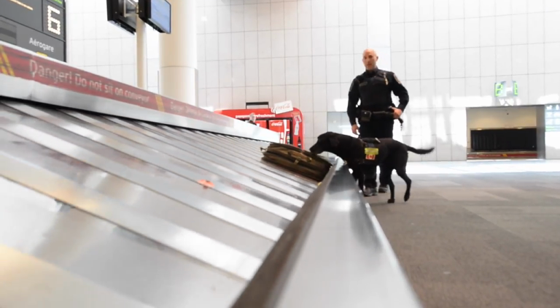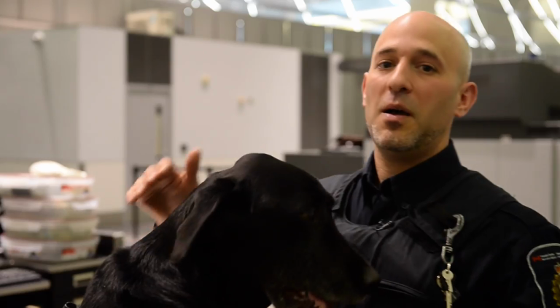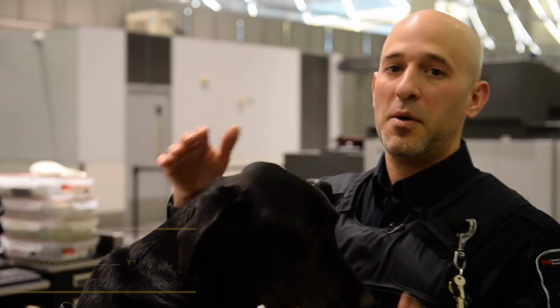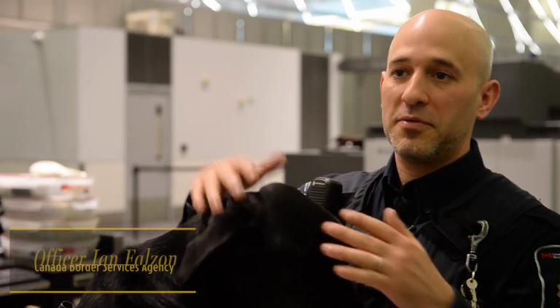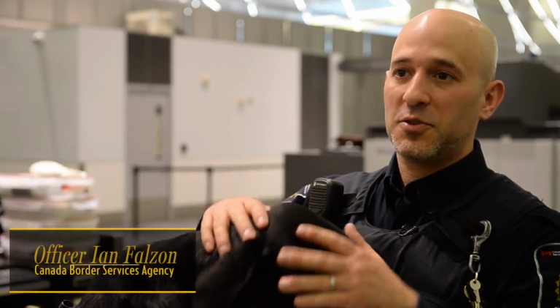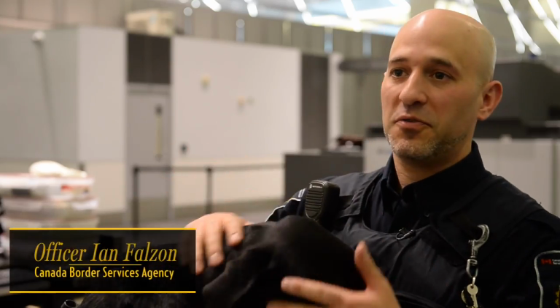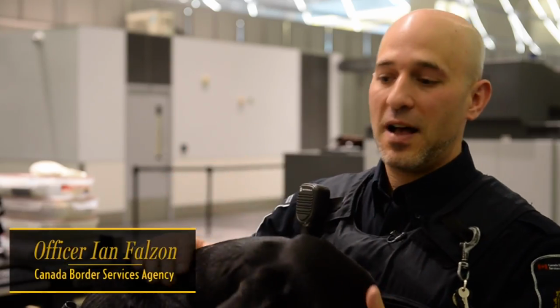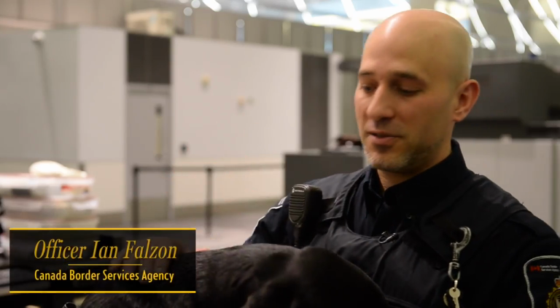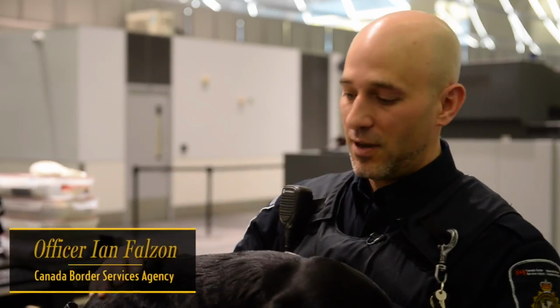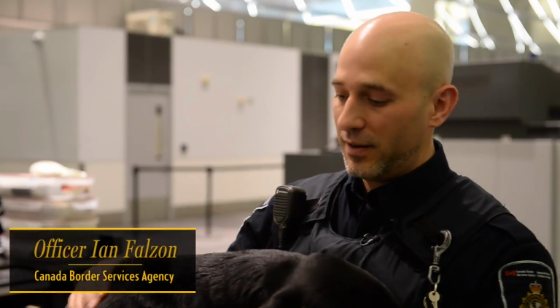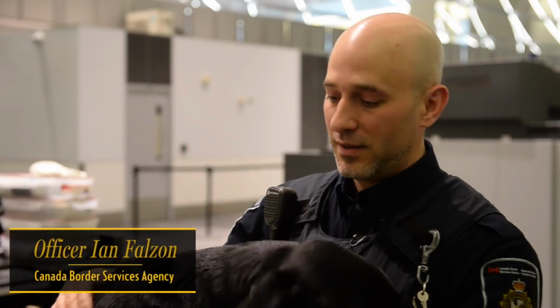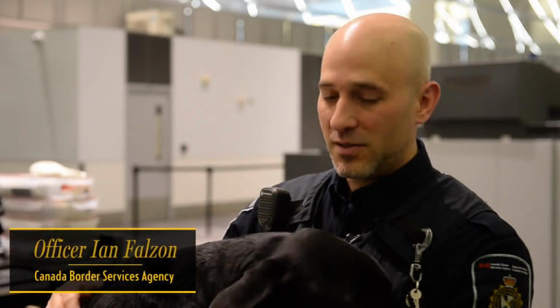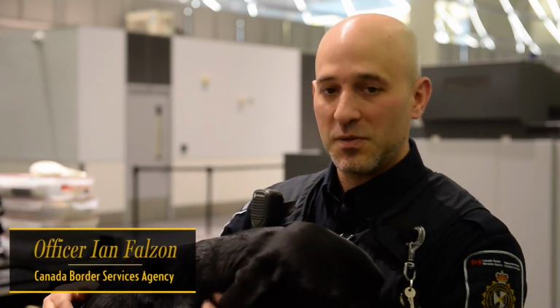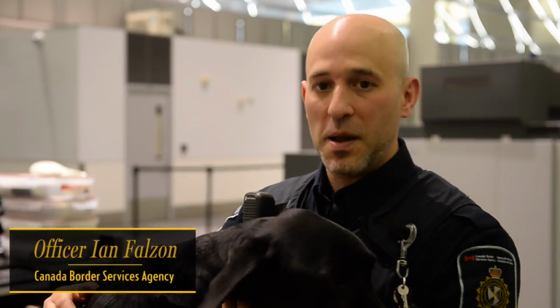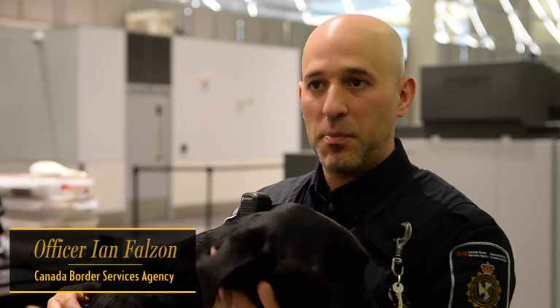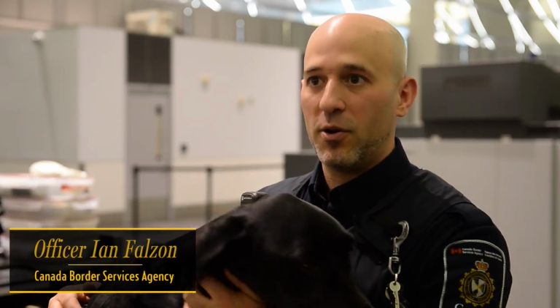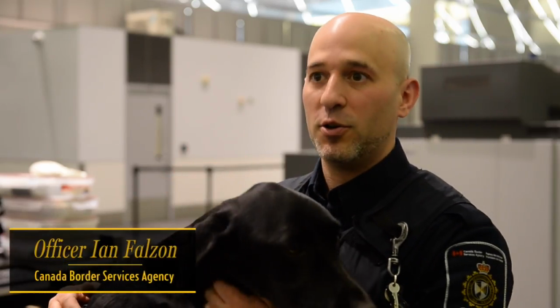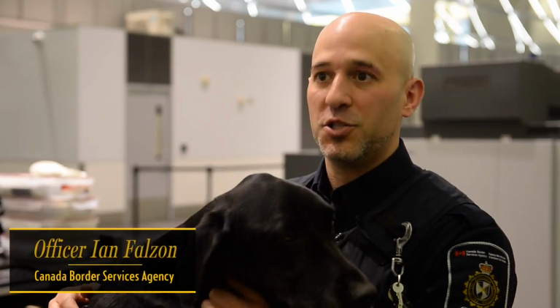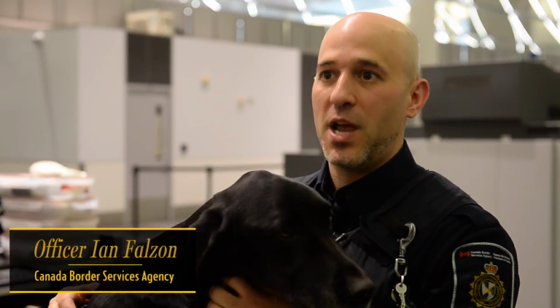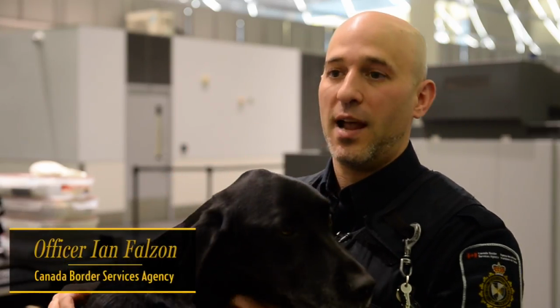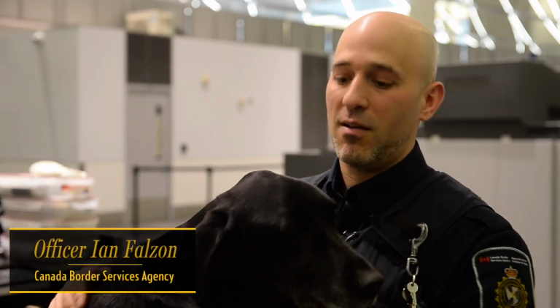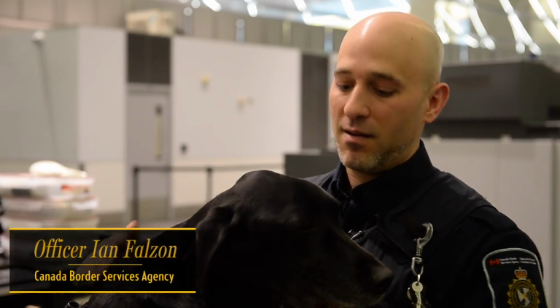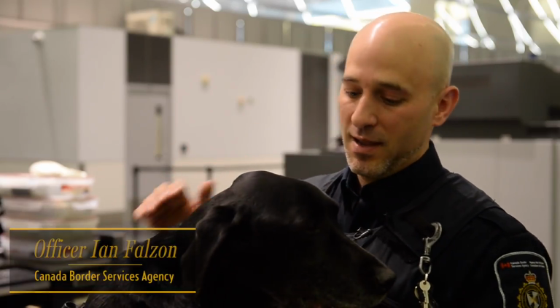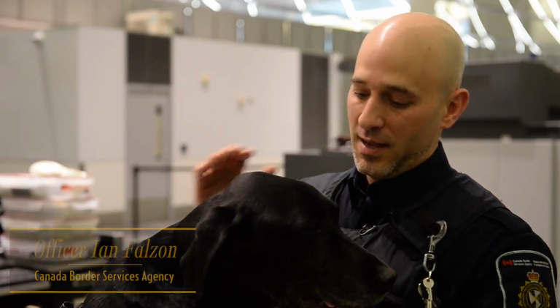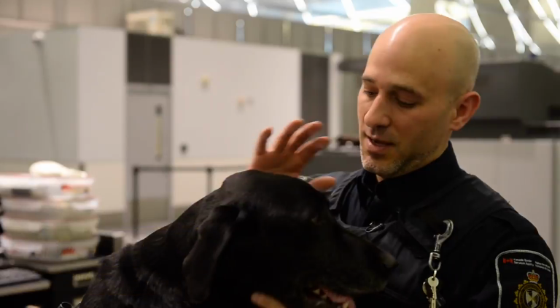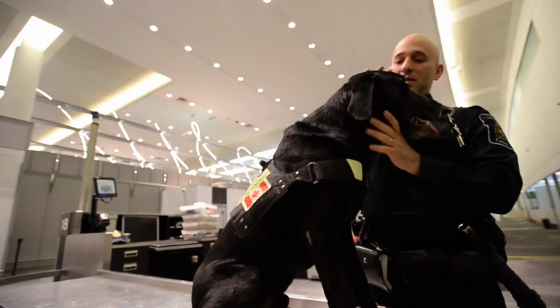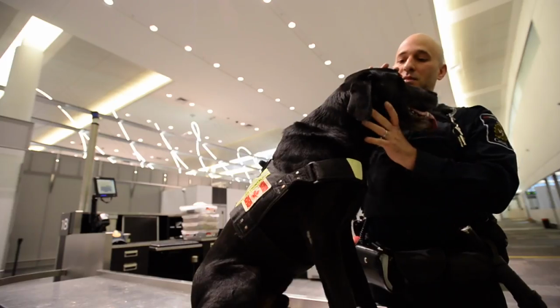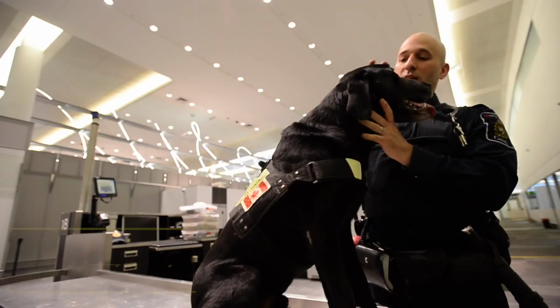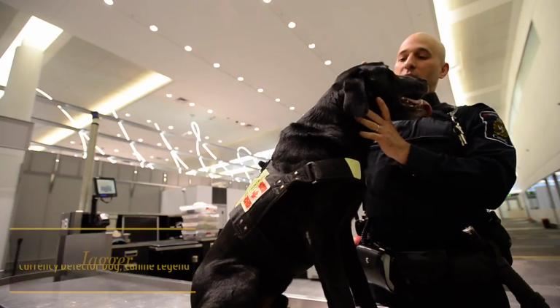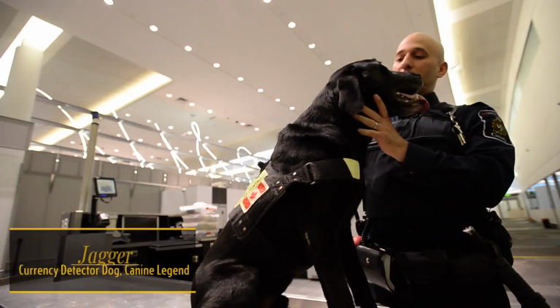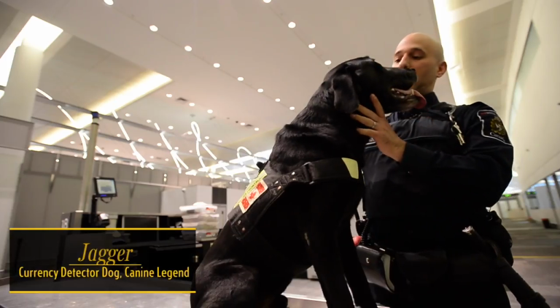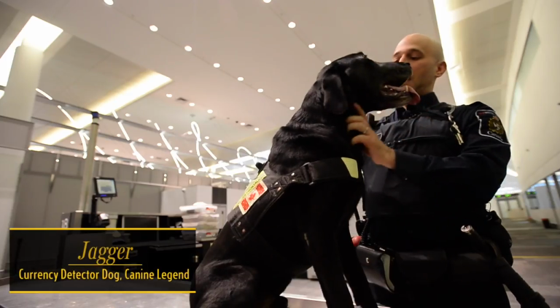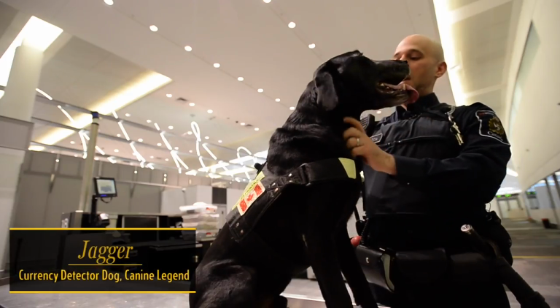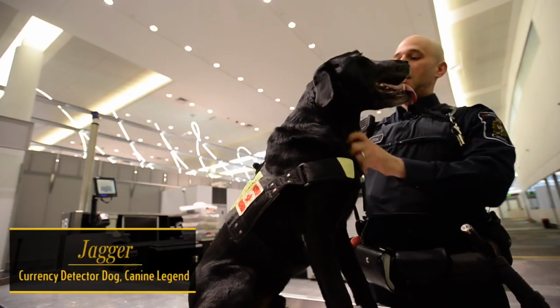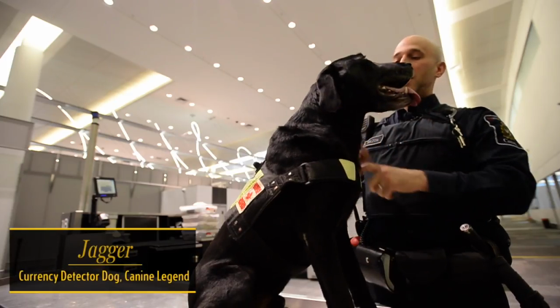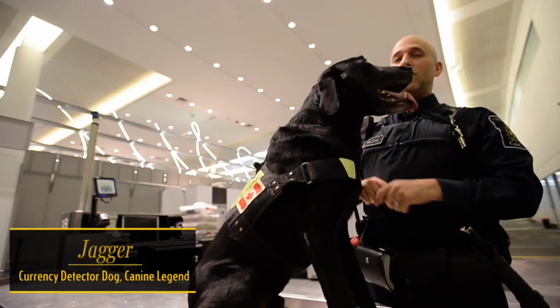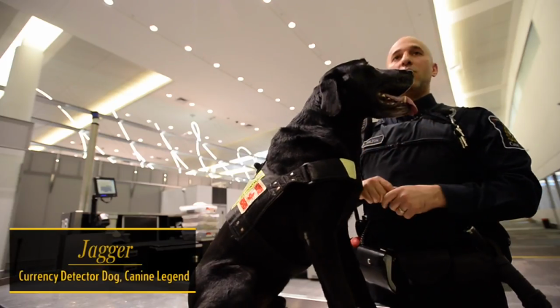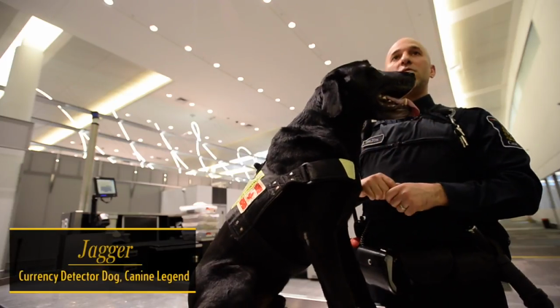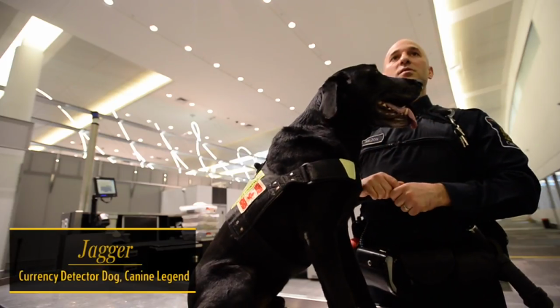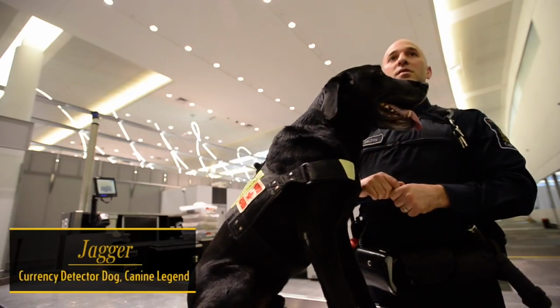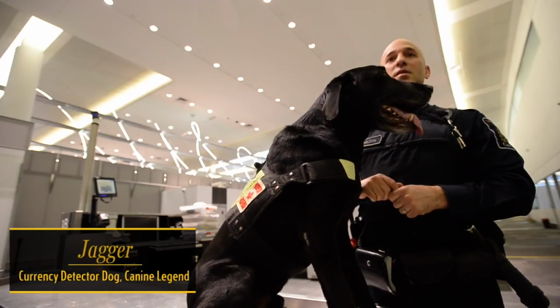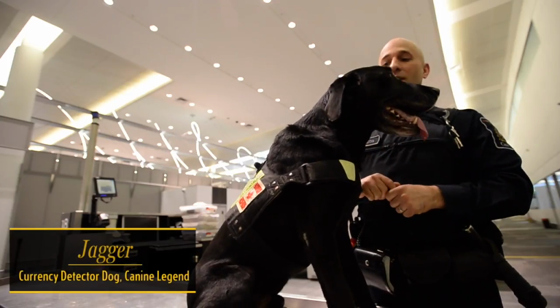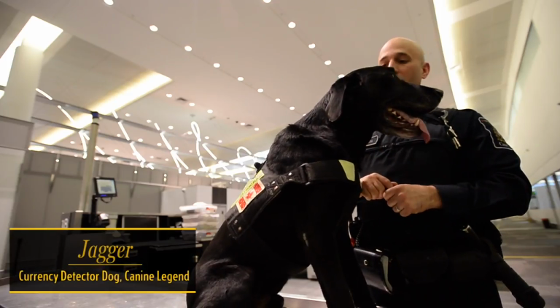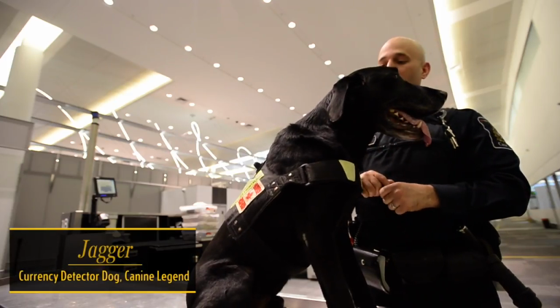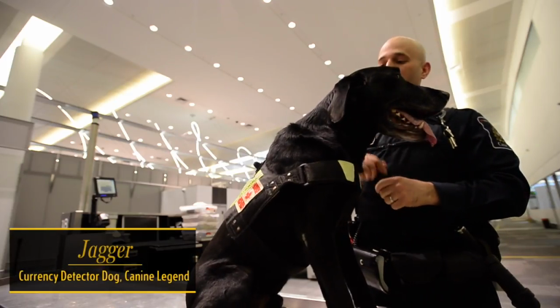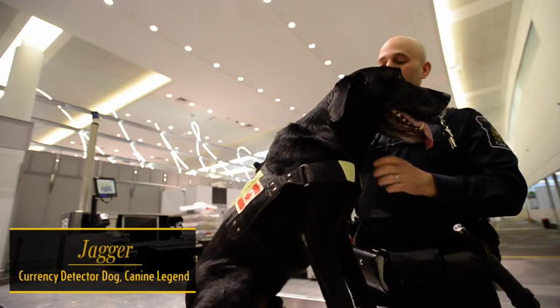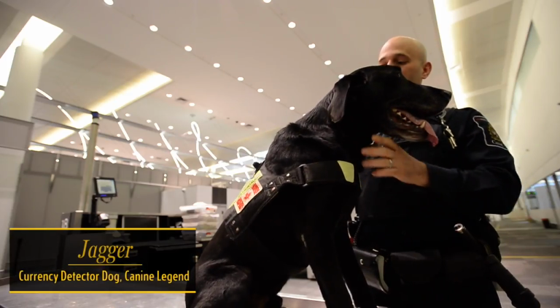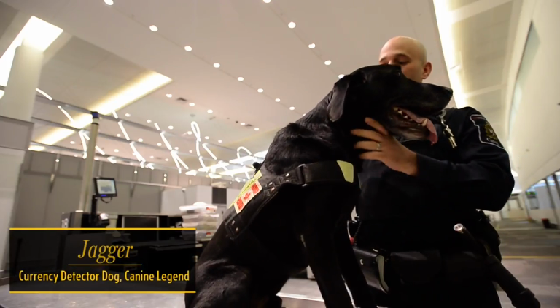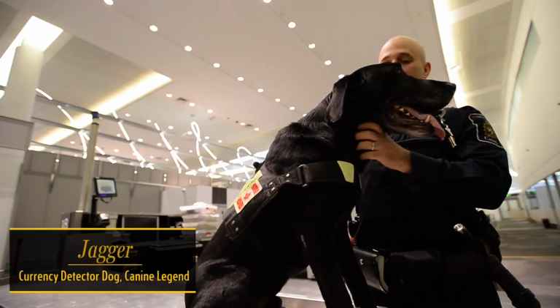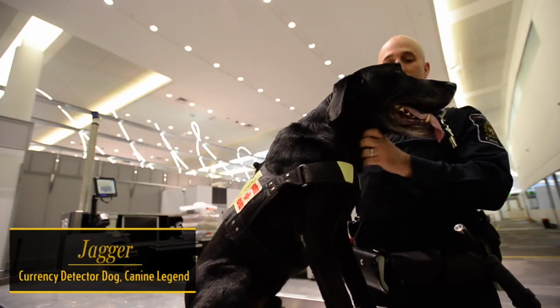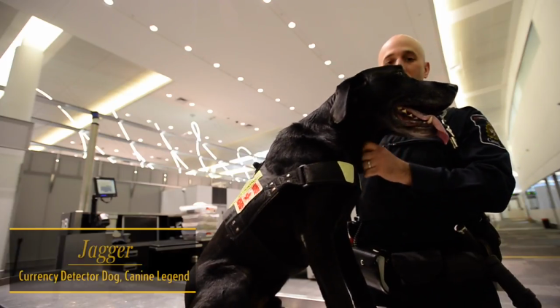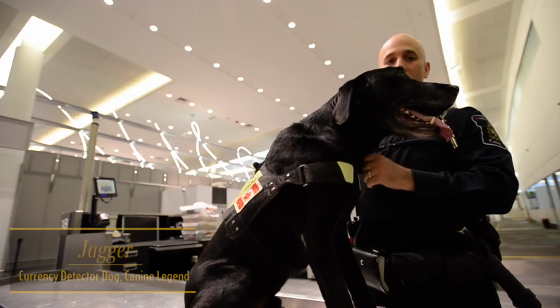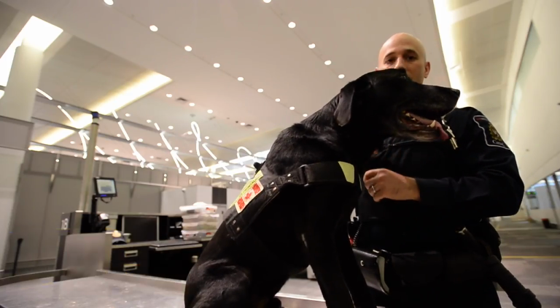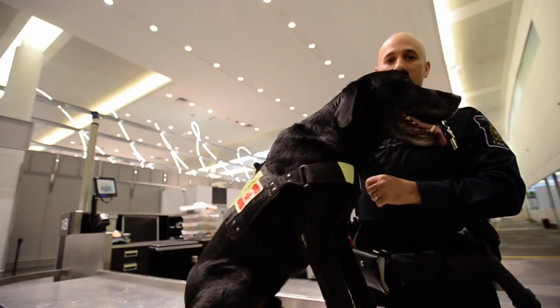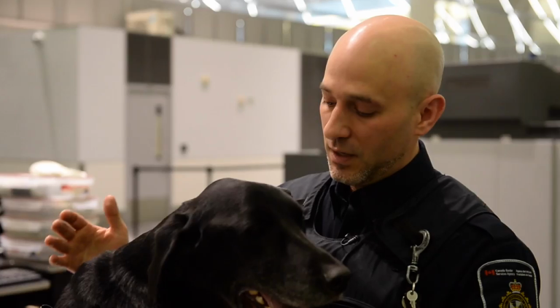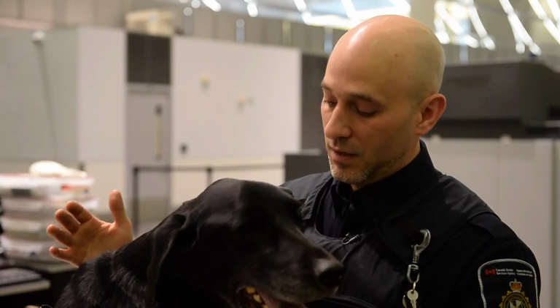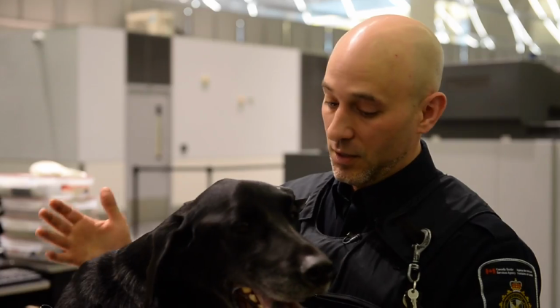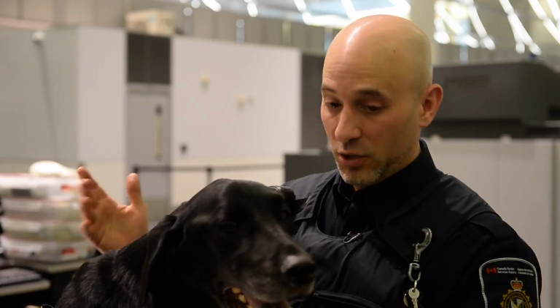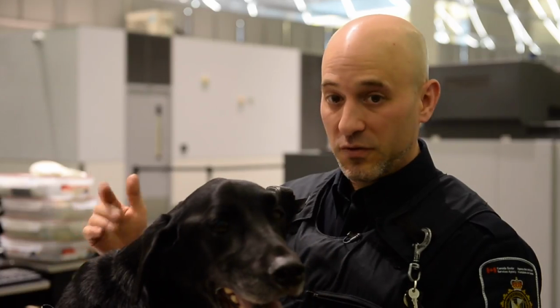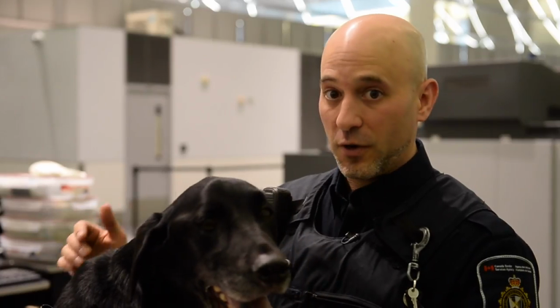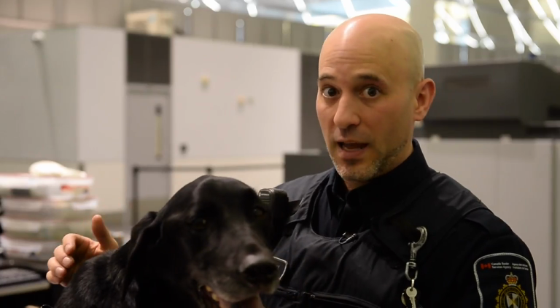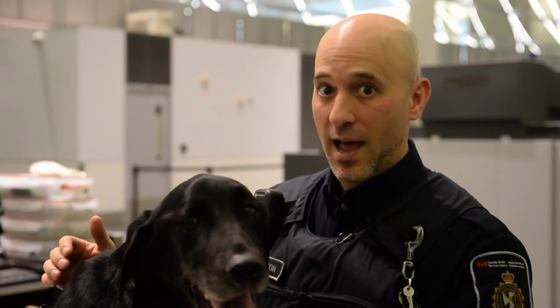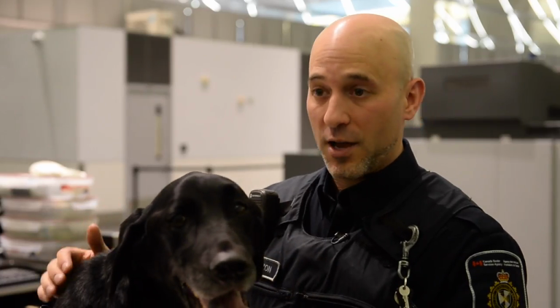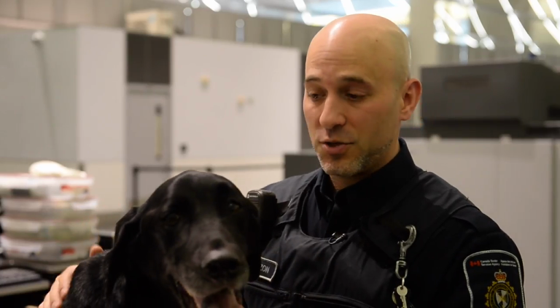I'm Officer Falzon and this is my partner Jagger. He's a canine currency detector dog. He looks for cash.